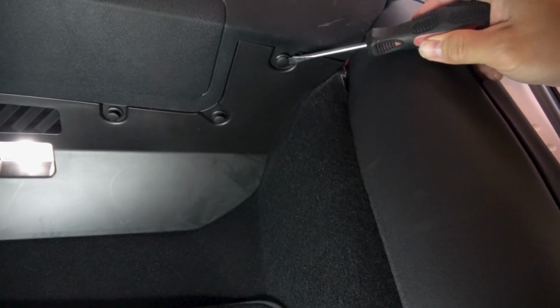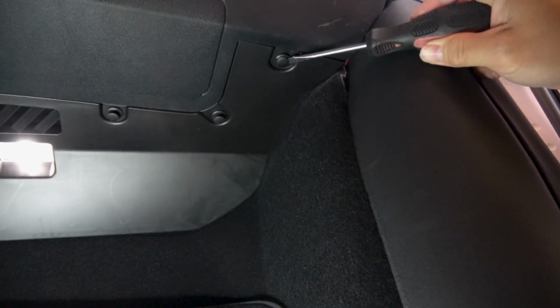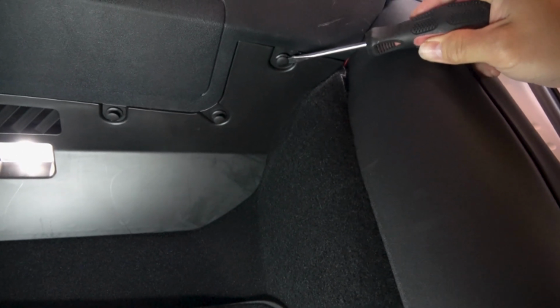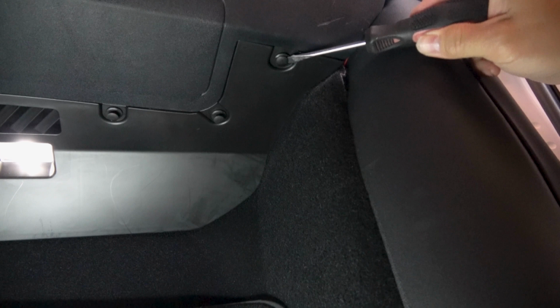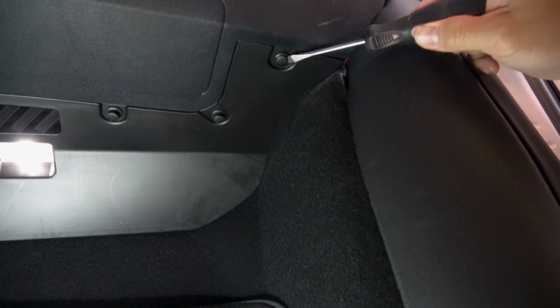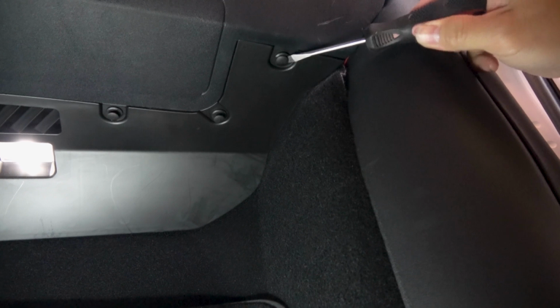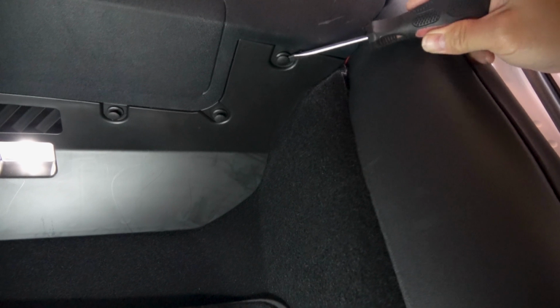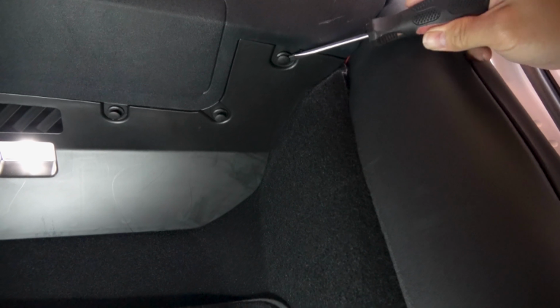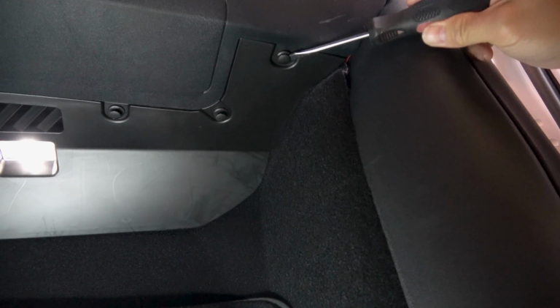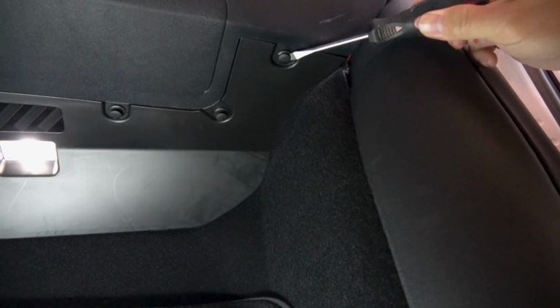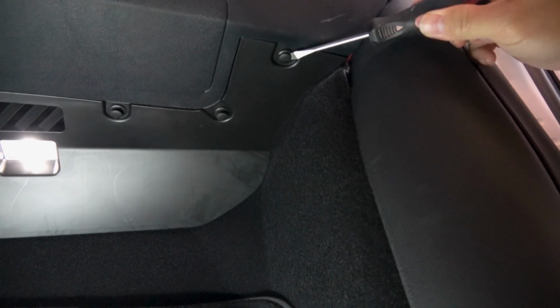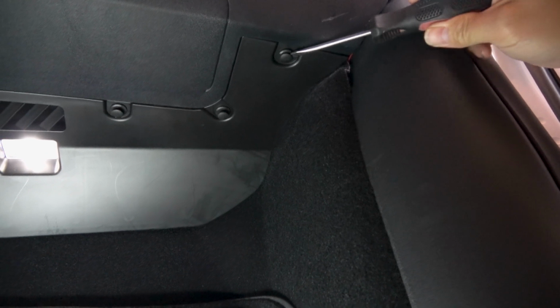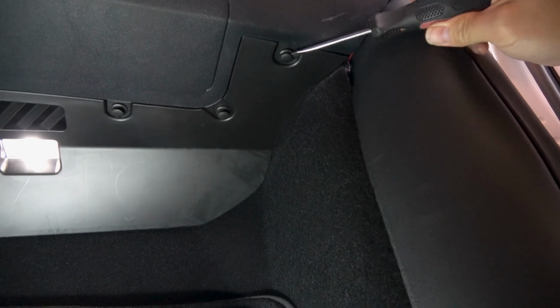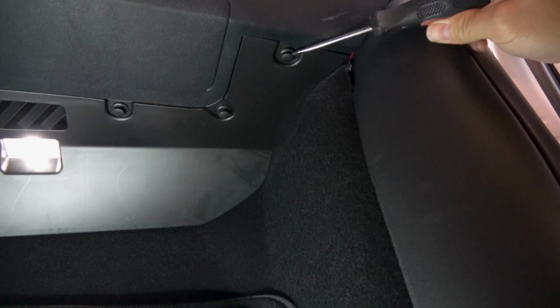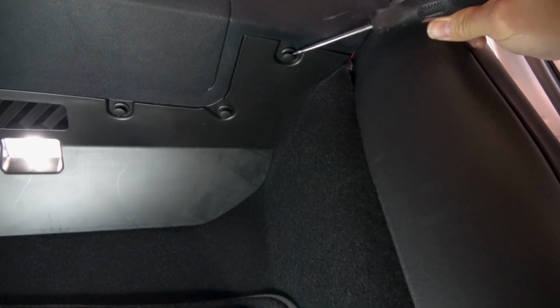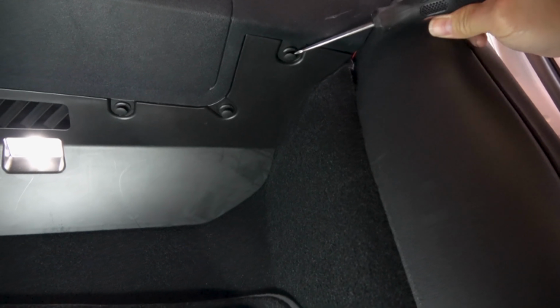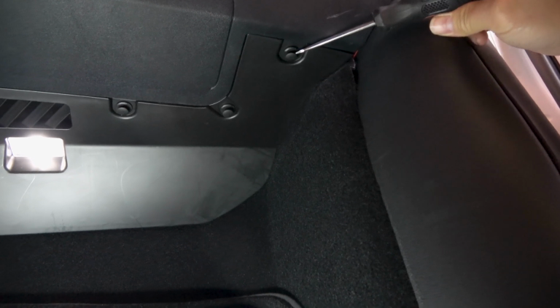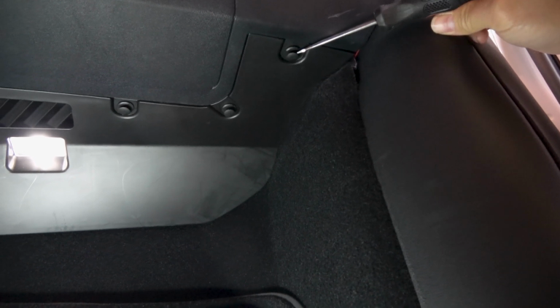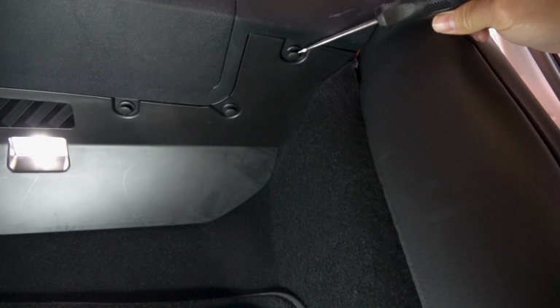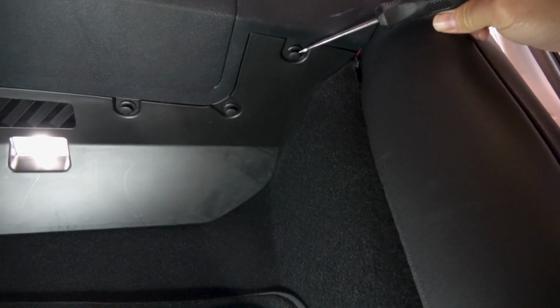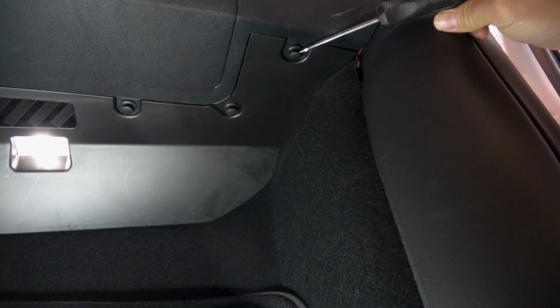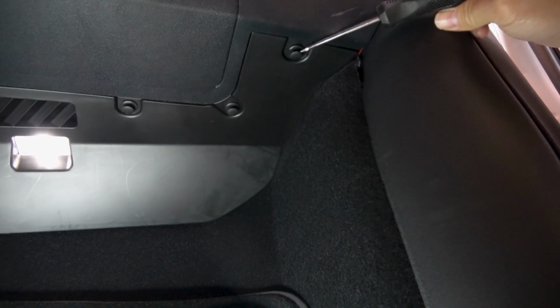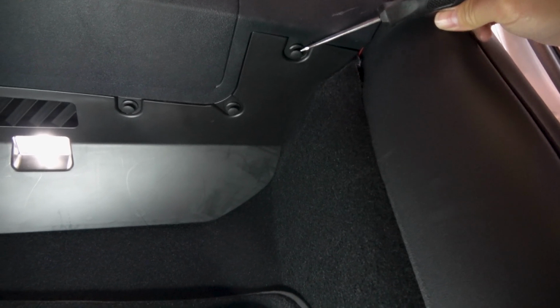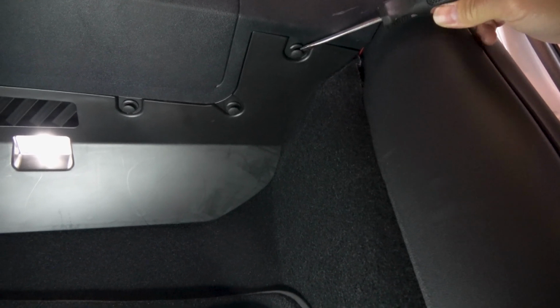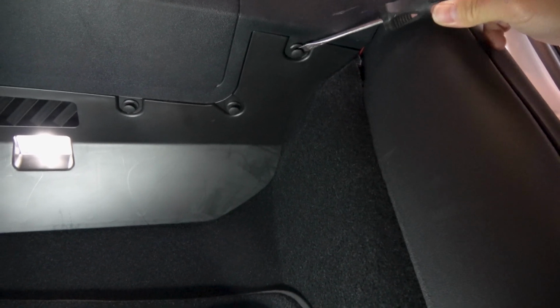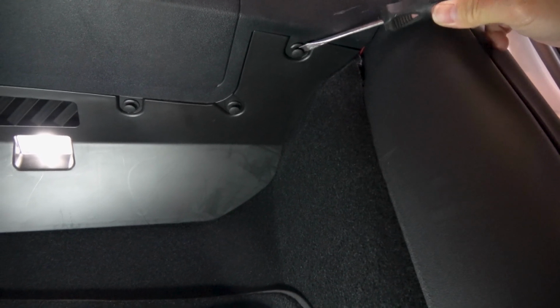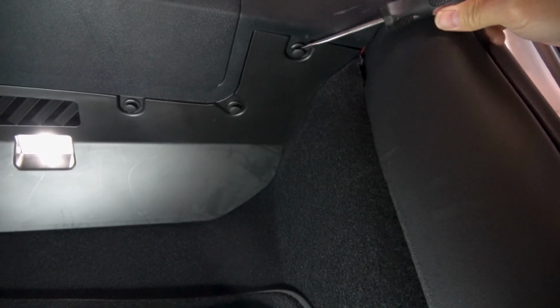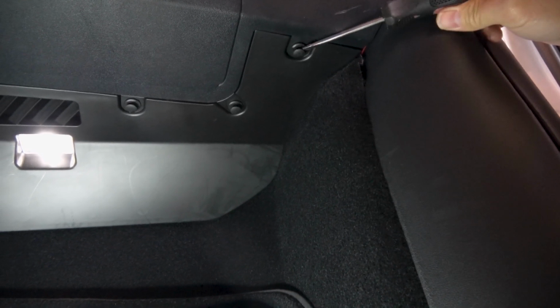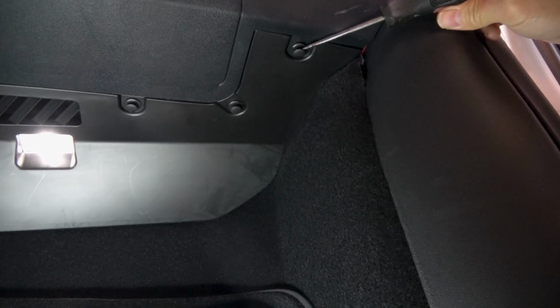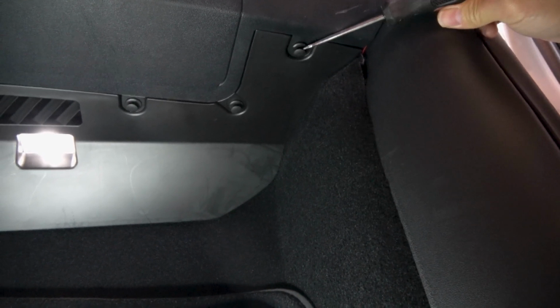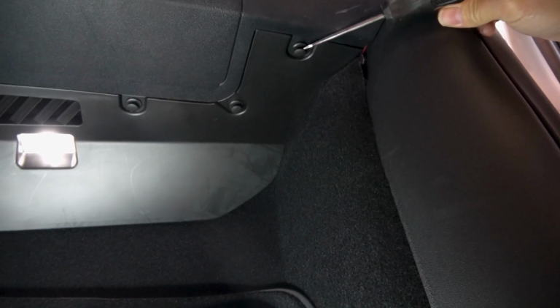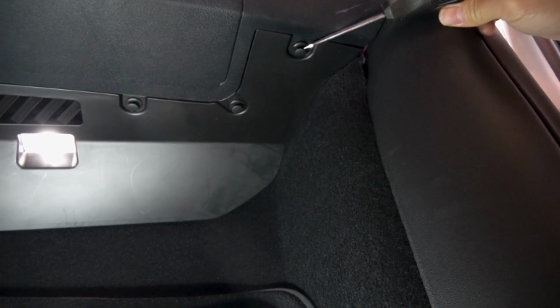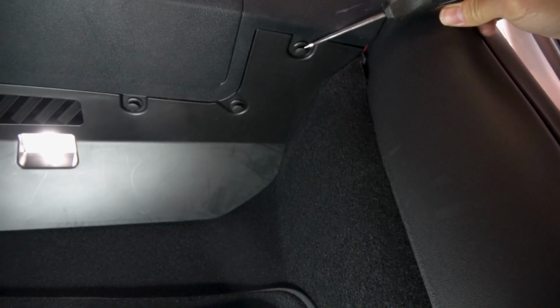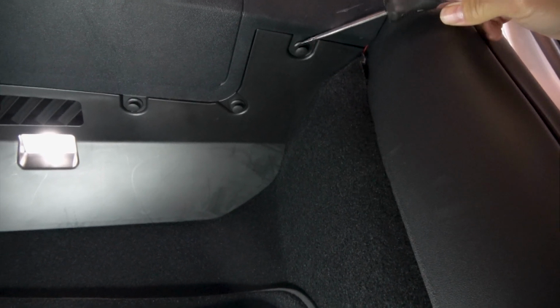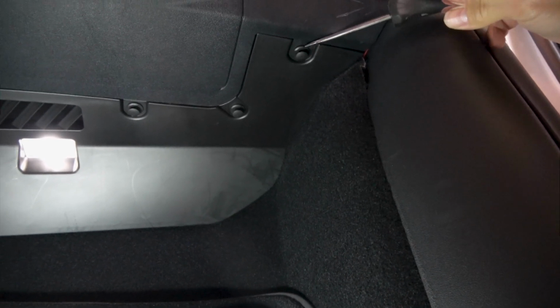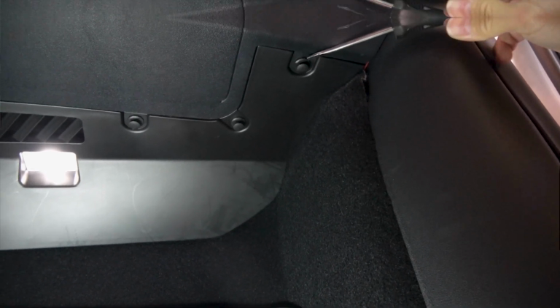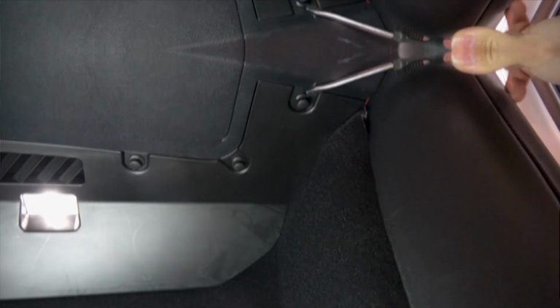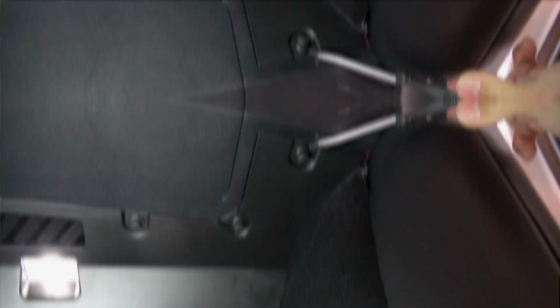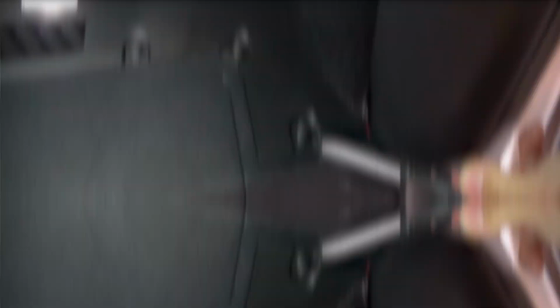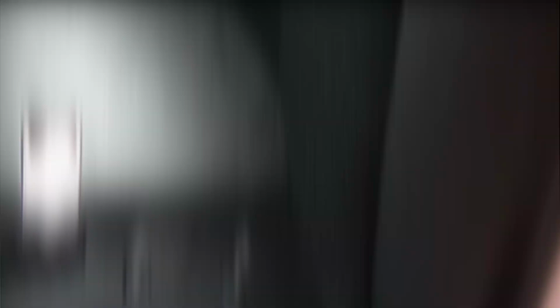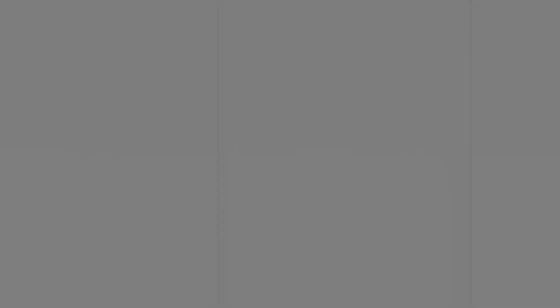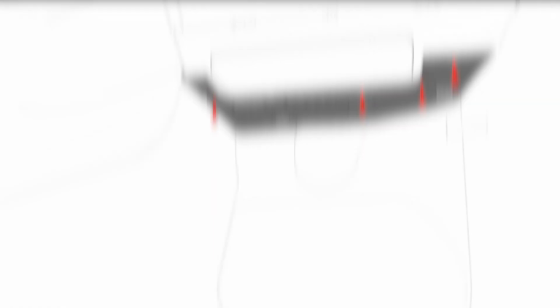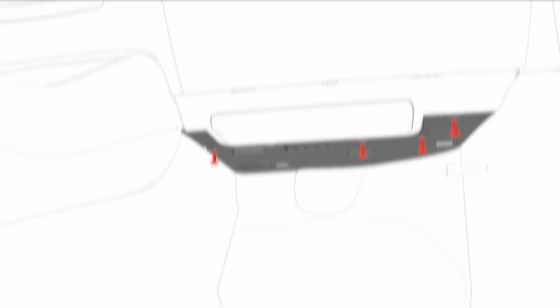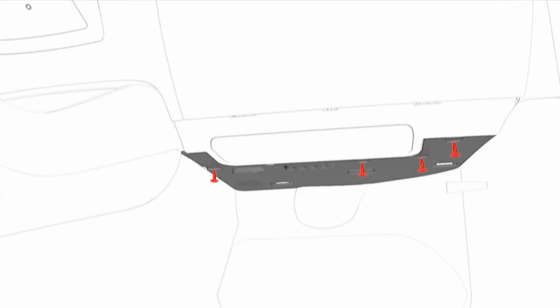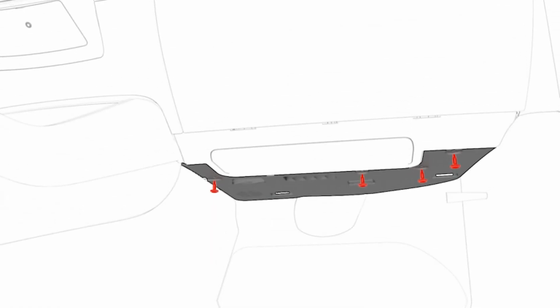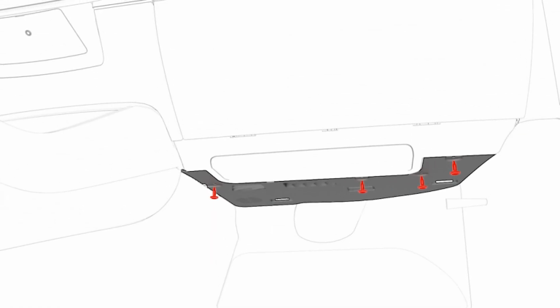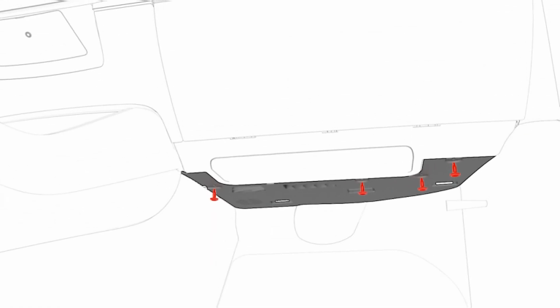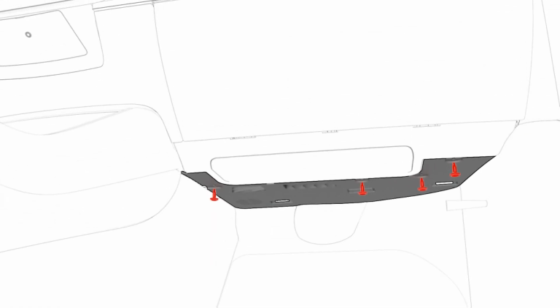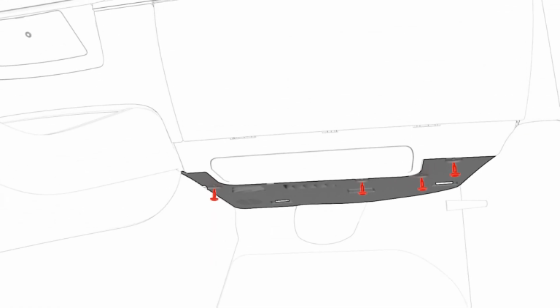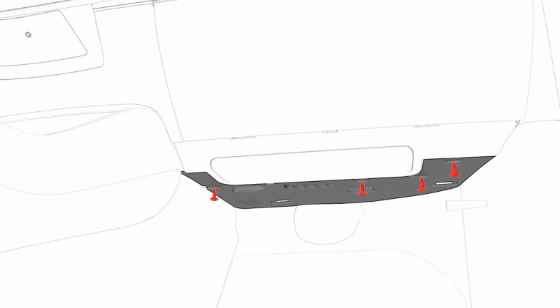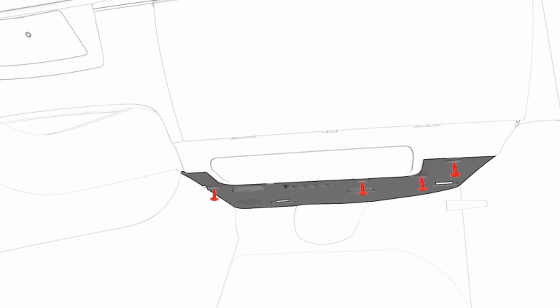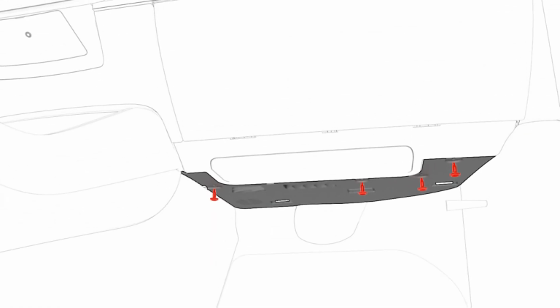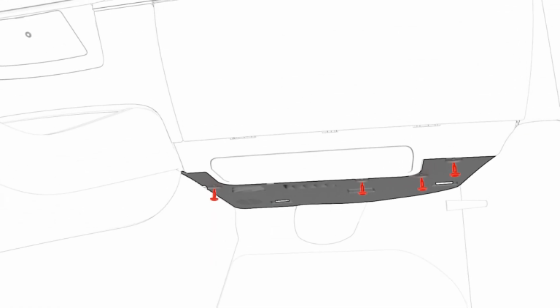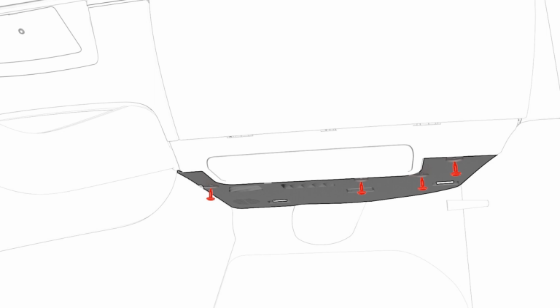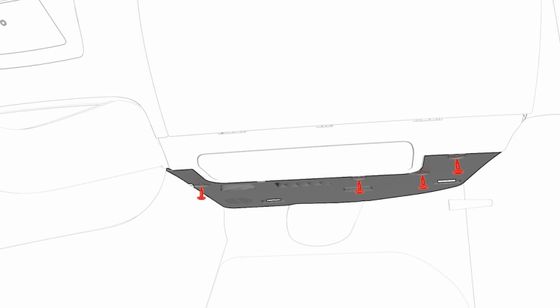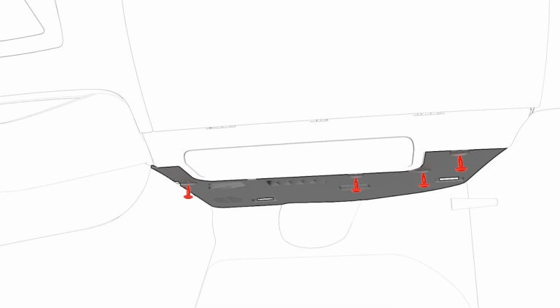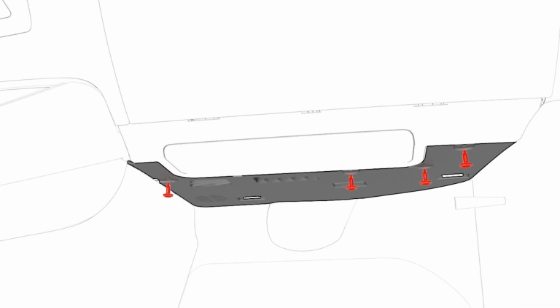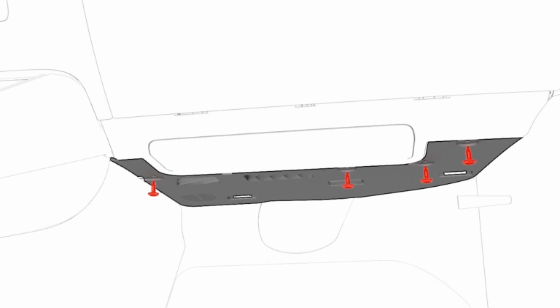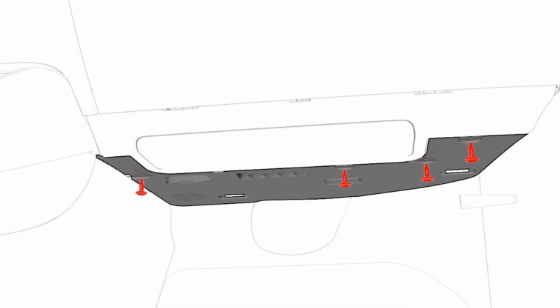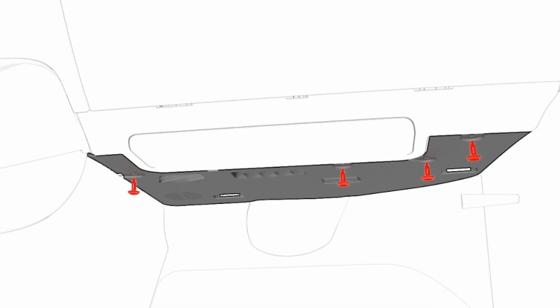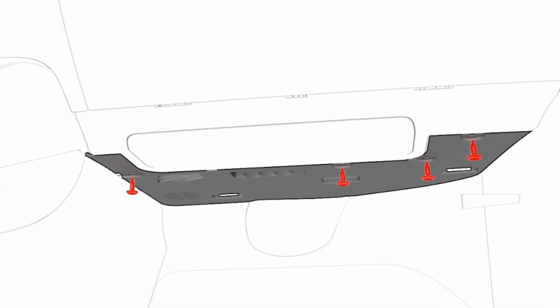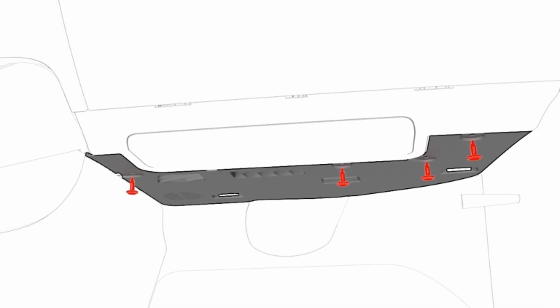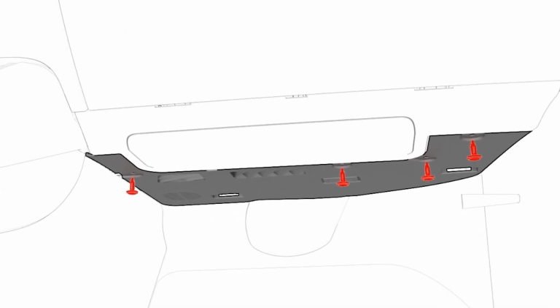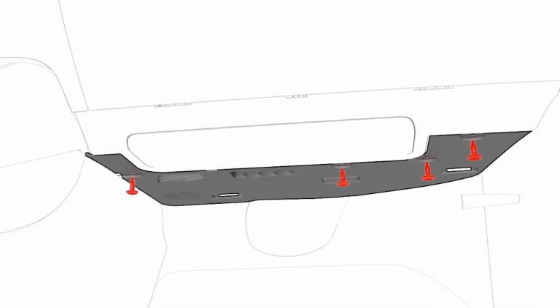First, remove this passenger footwell cover. There are four clips holding it up.